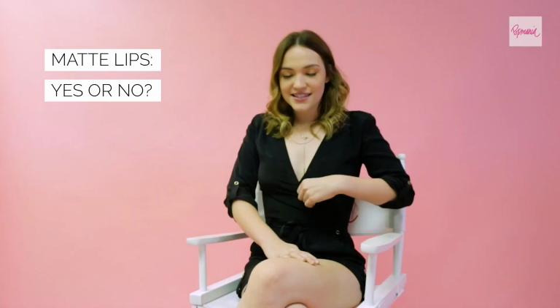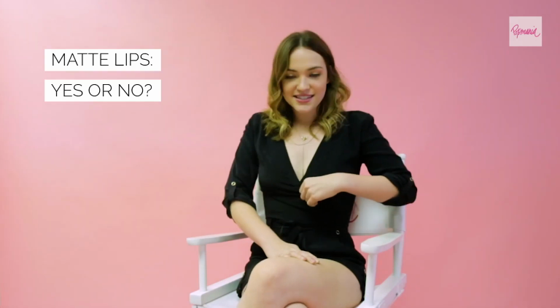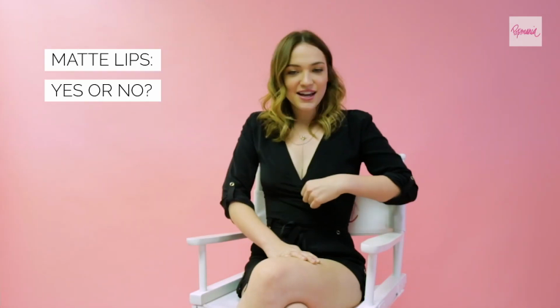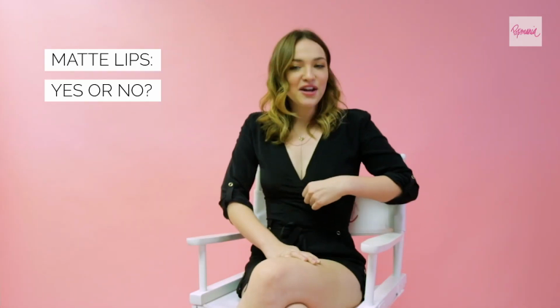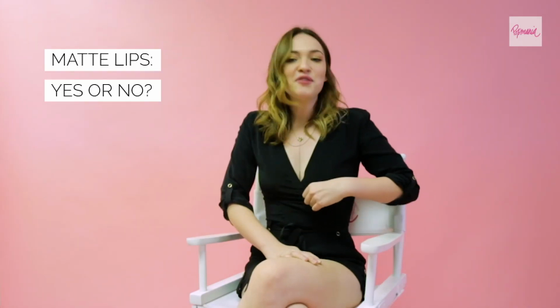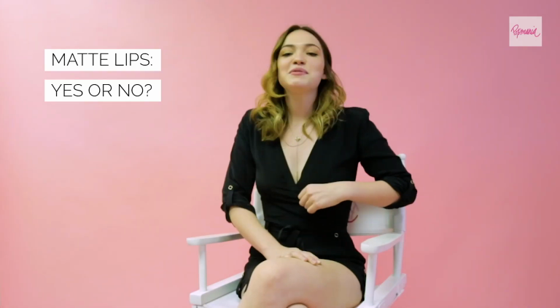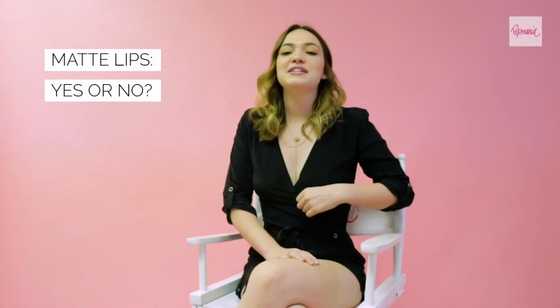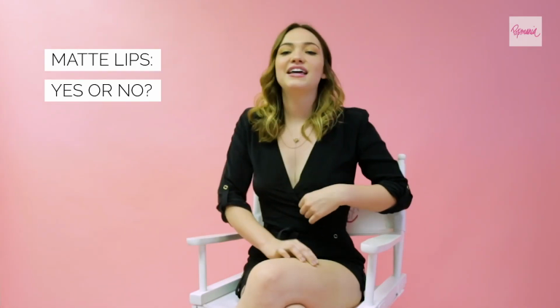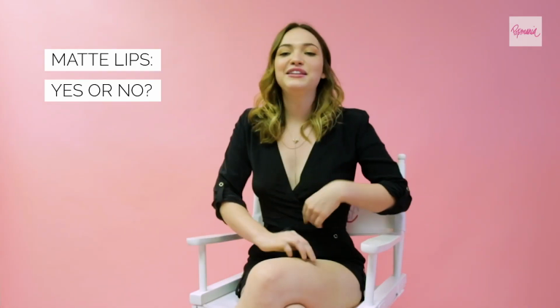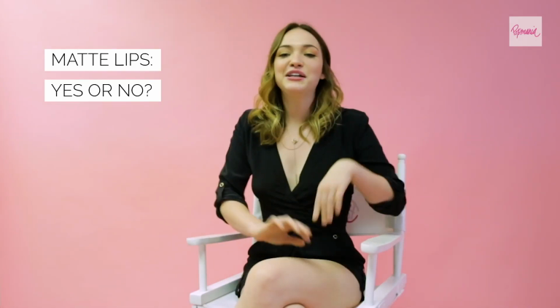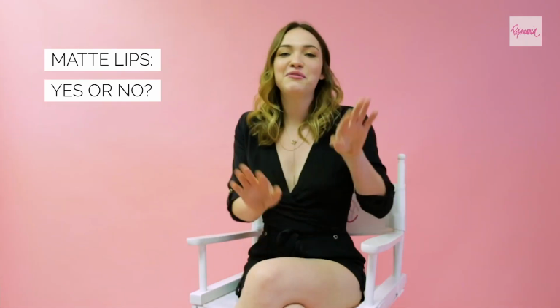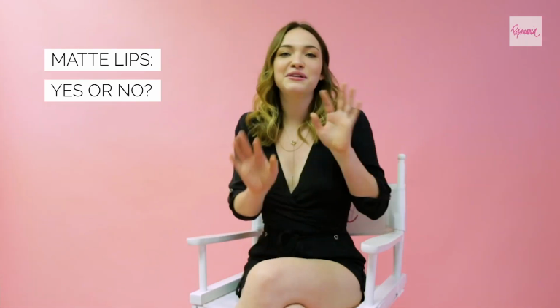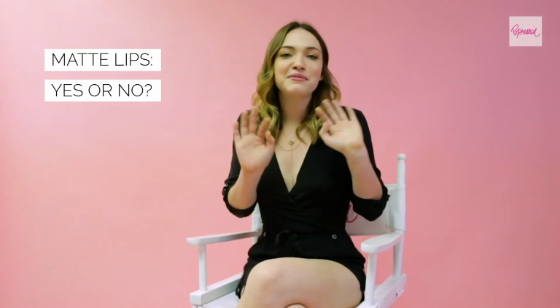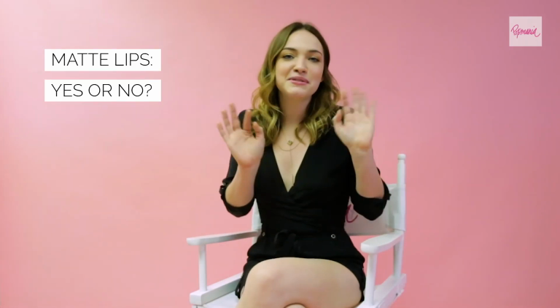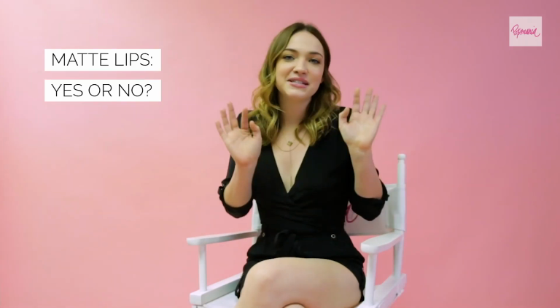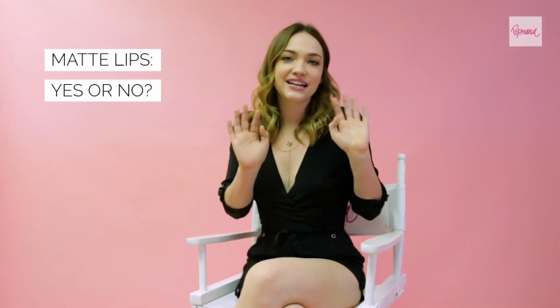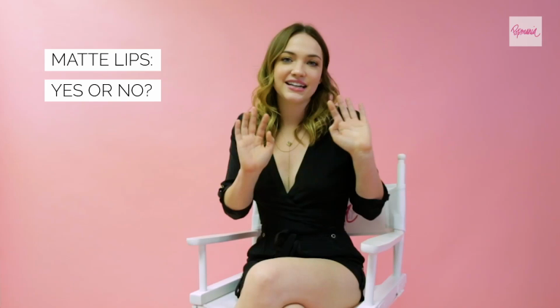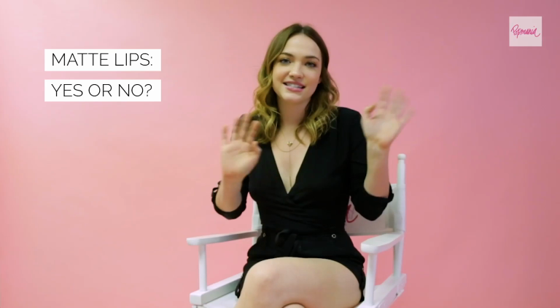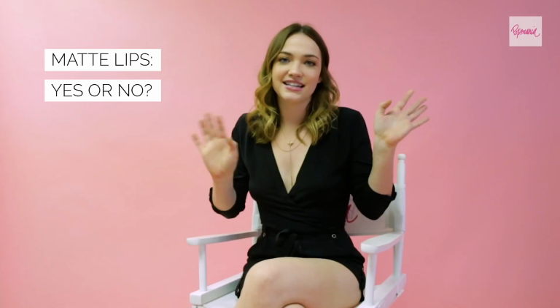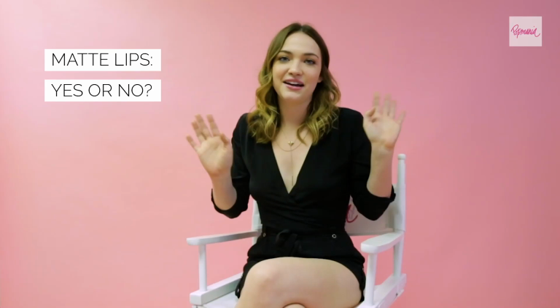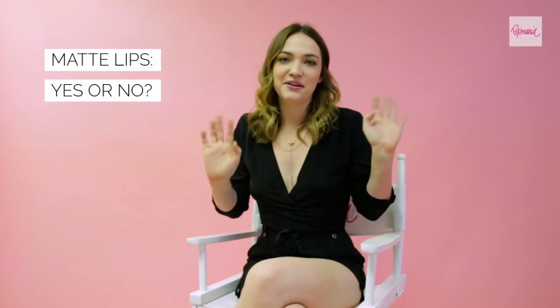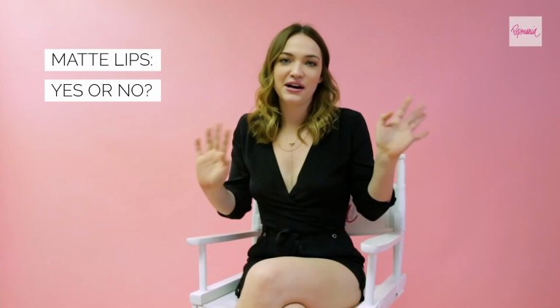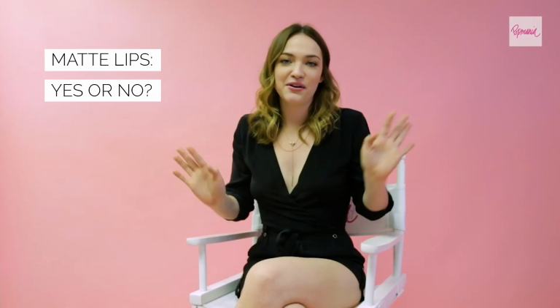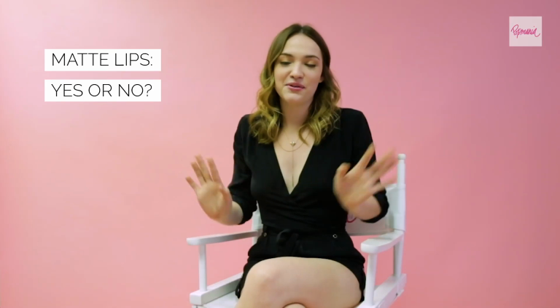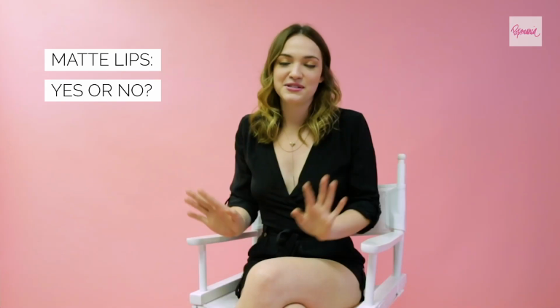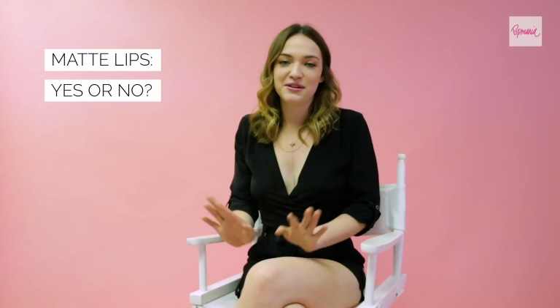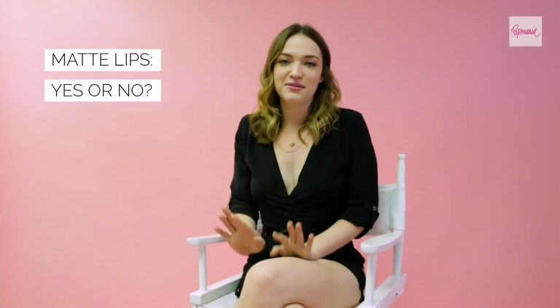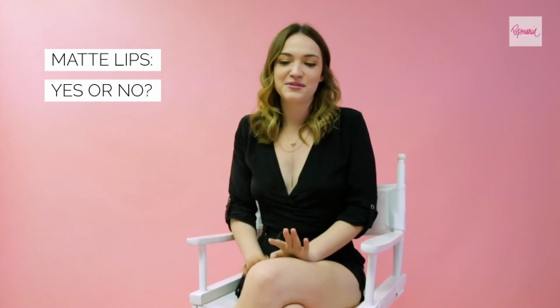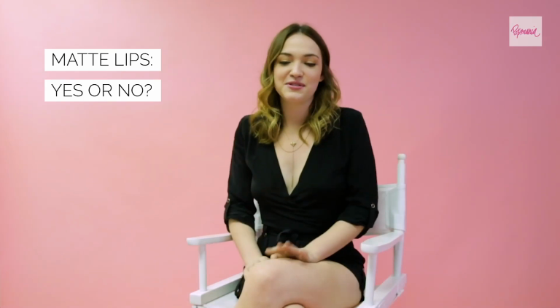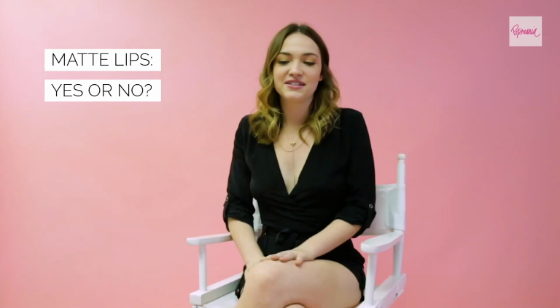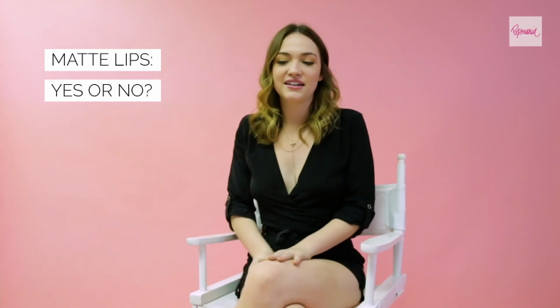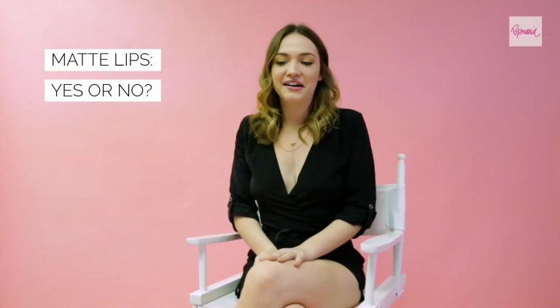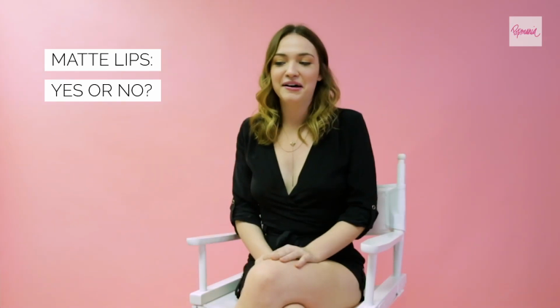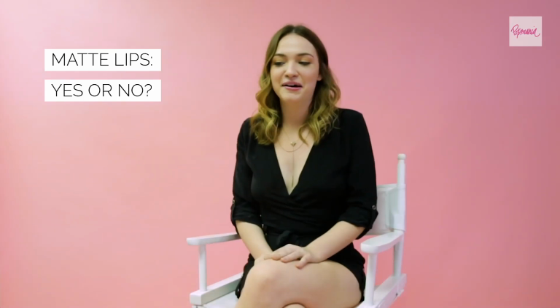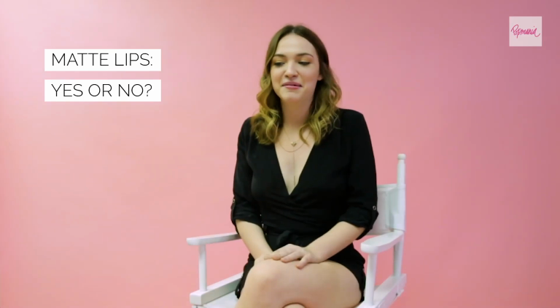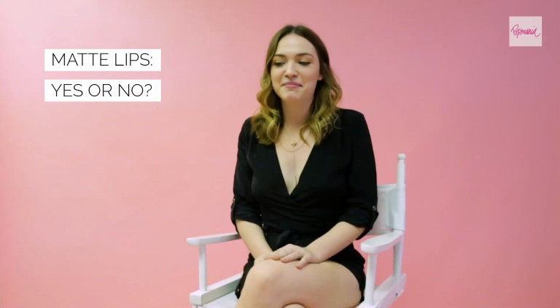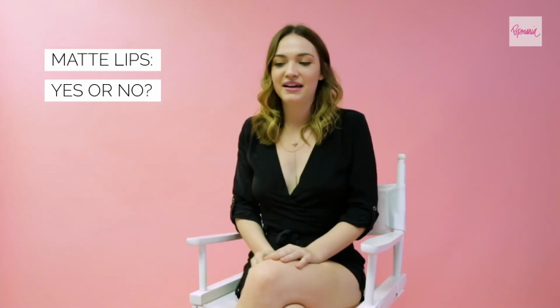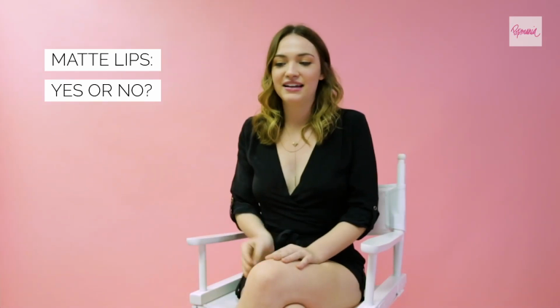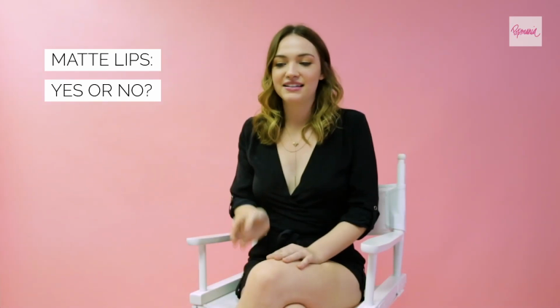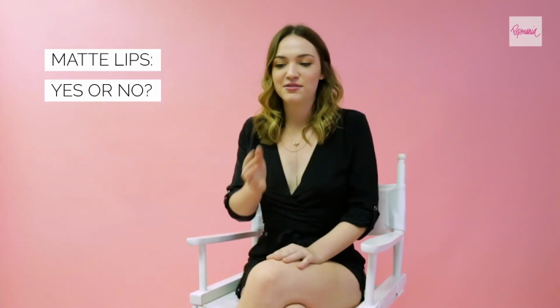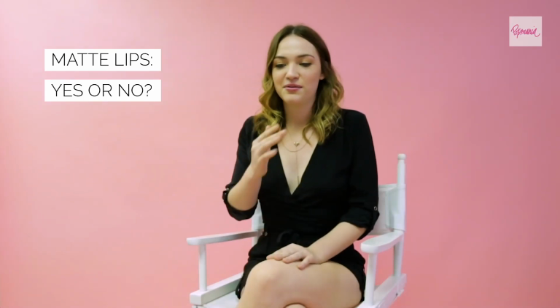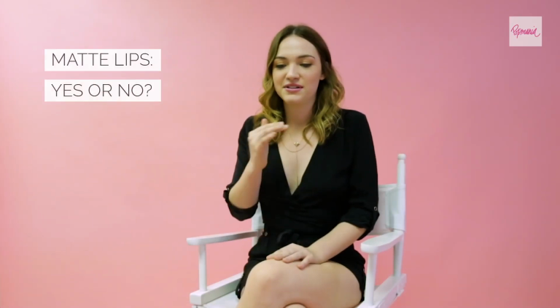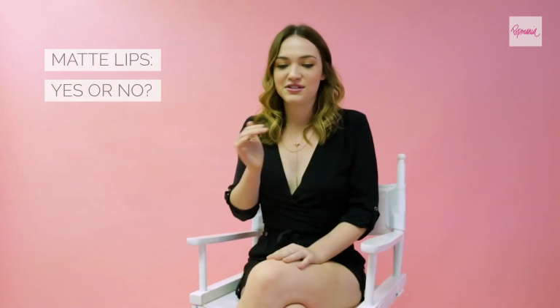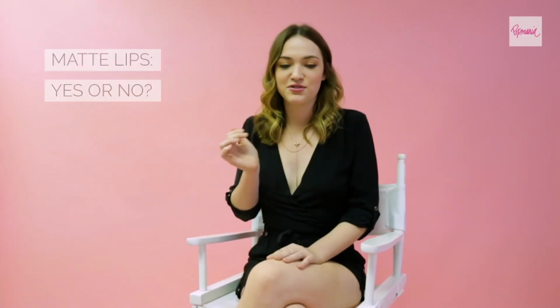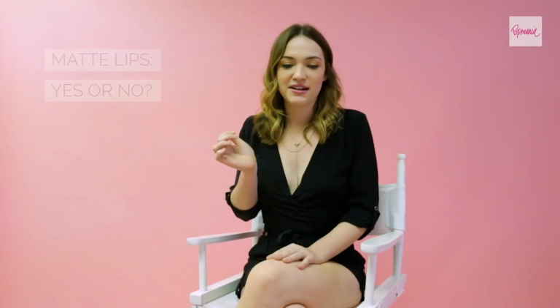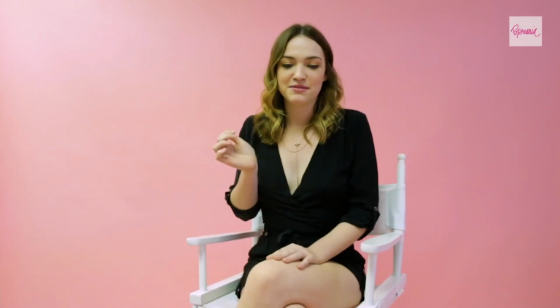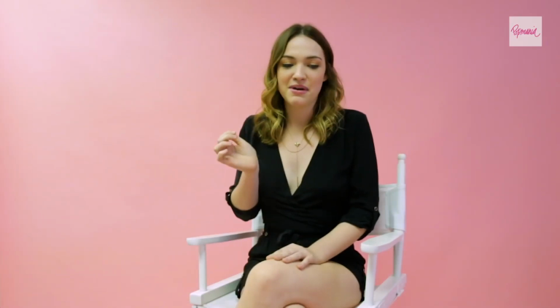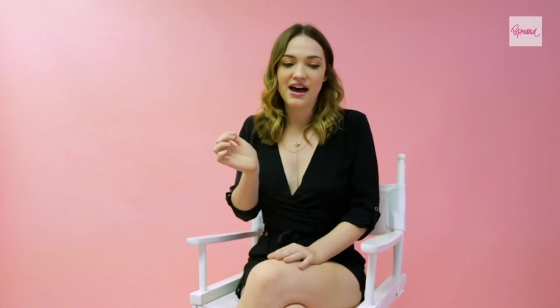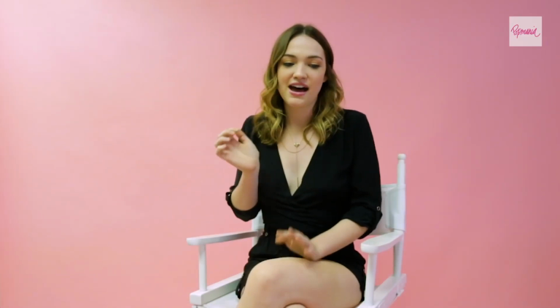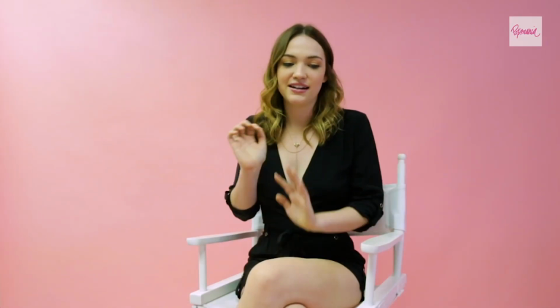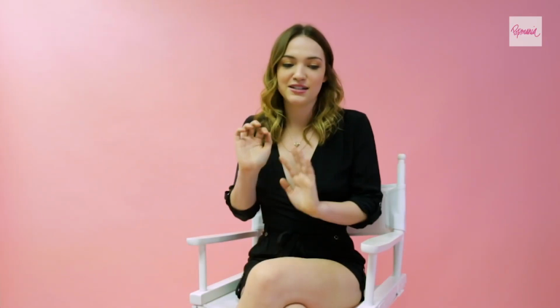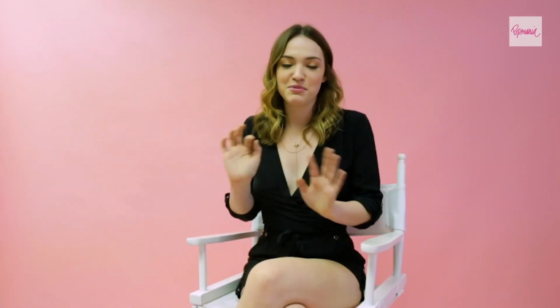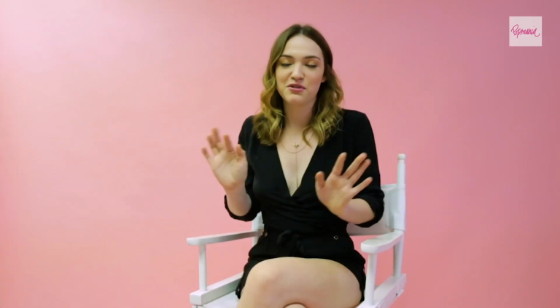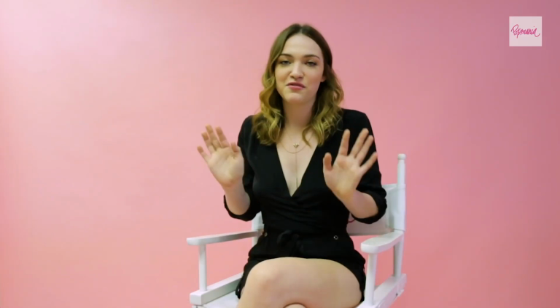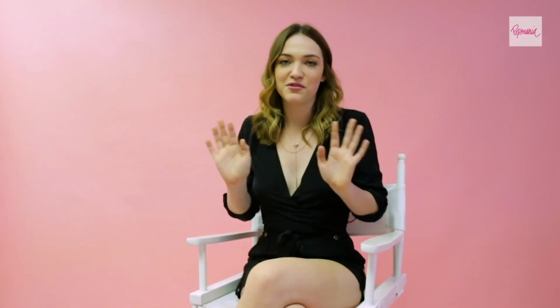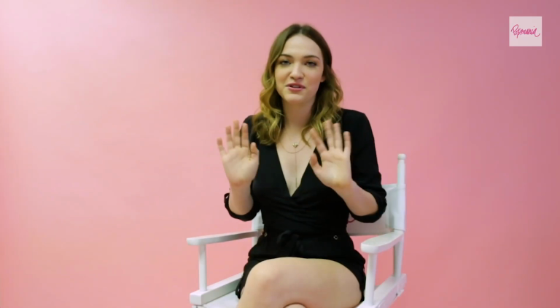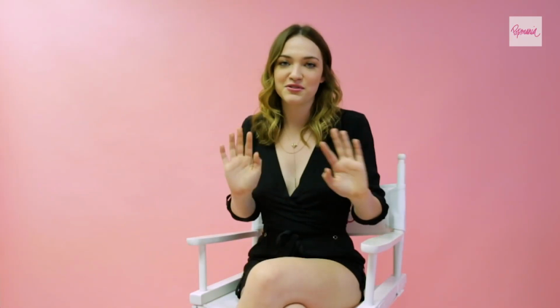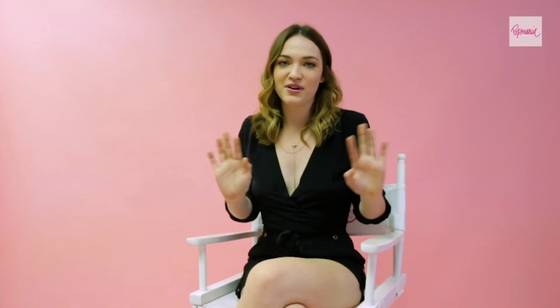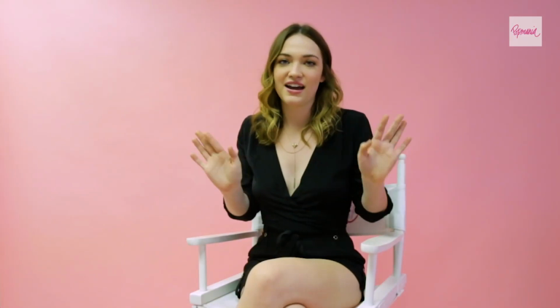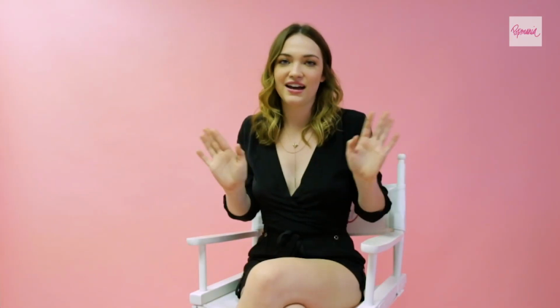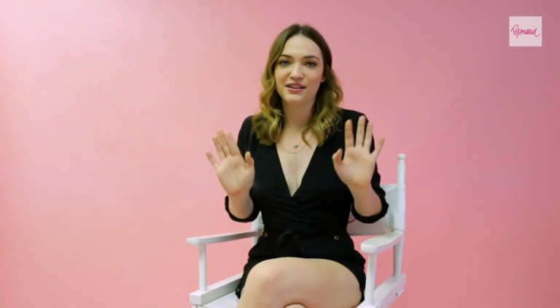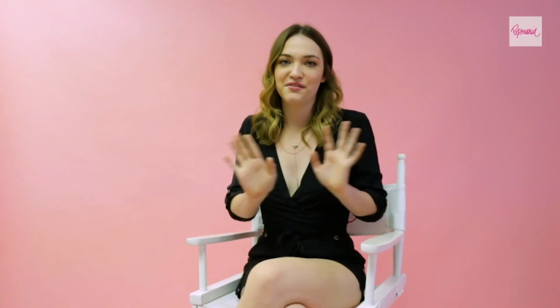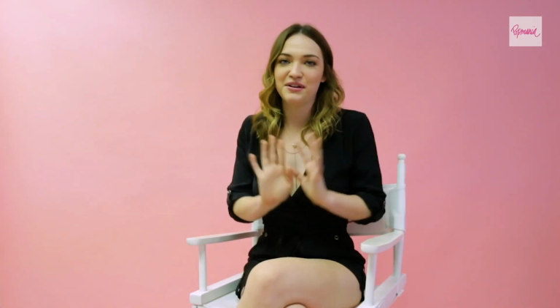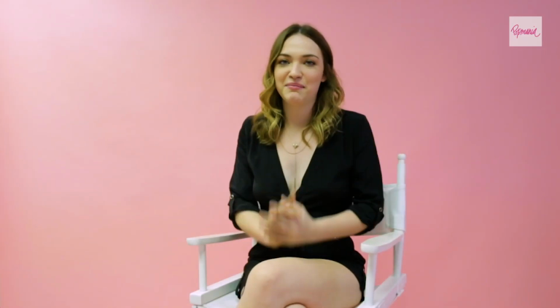Liquid lipstick is something I always use. It always dries matte and it's beautiful and it's great. I love it.